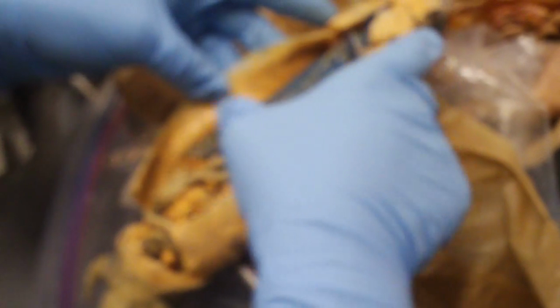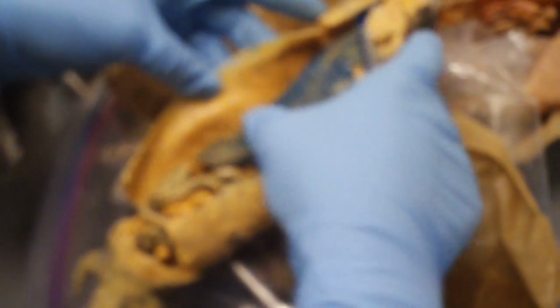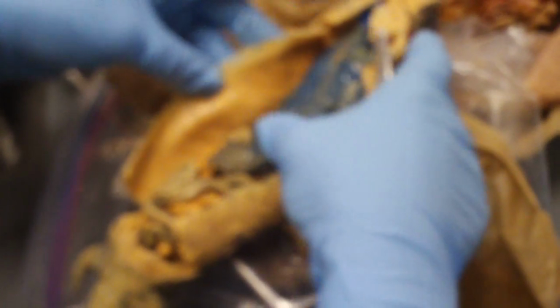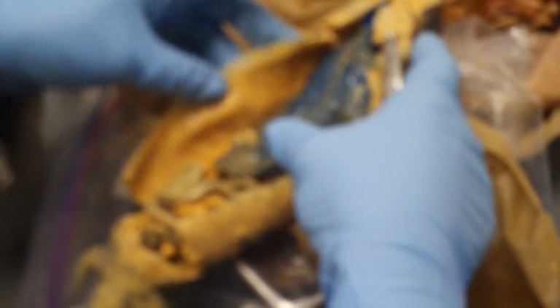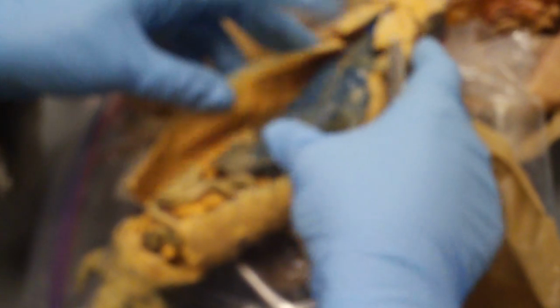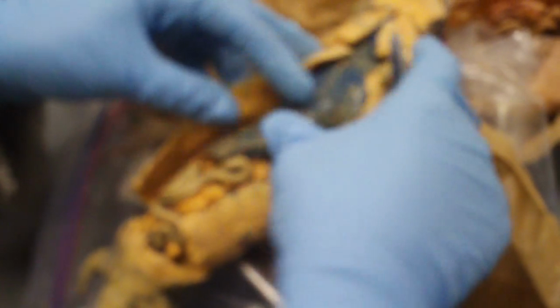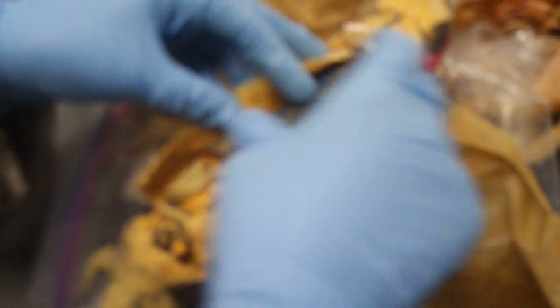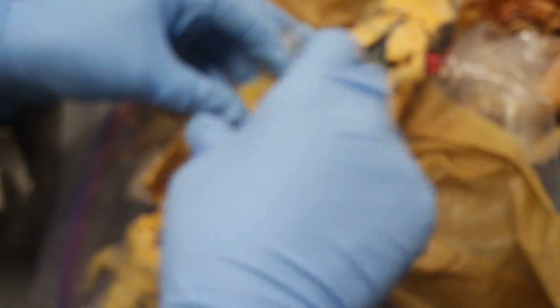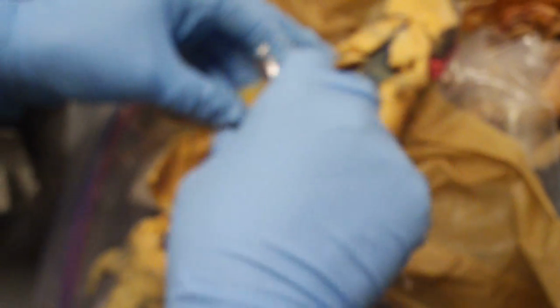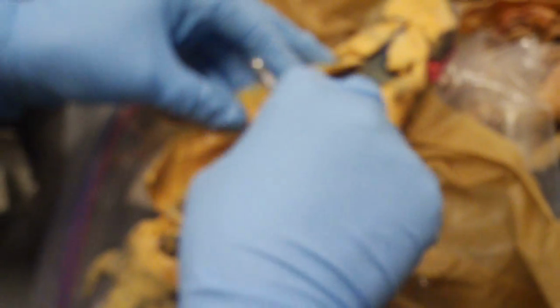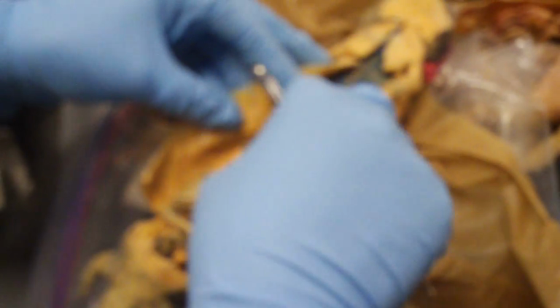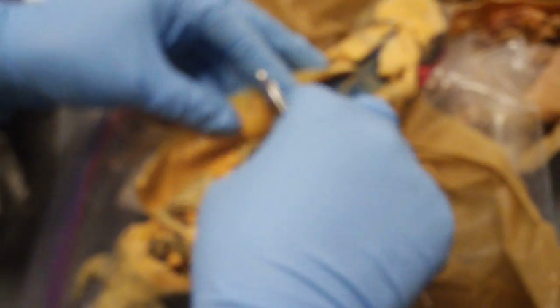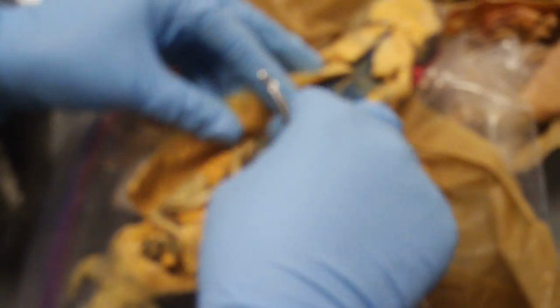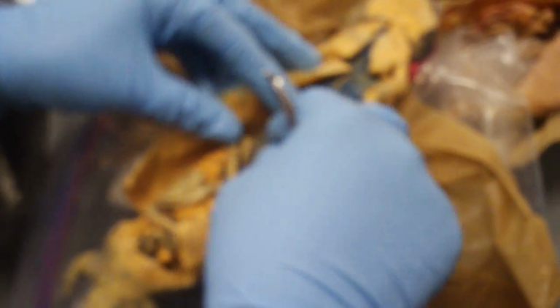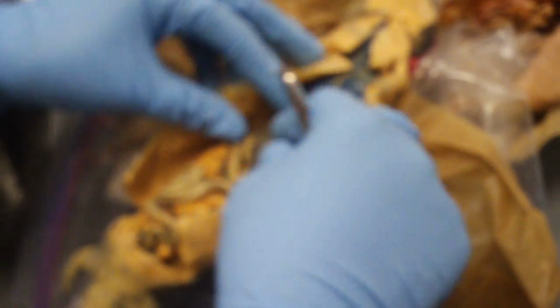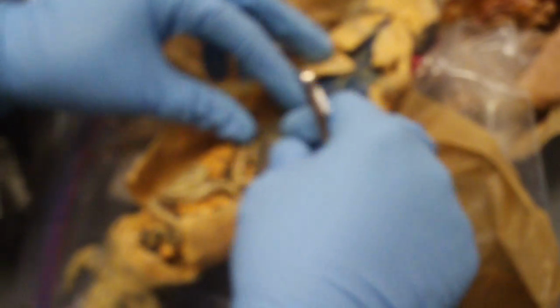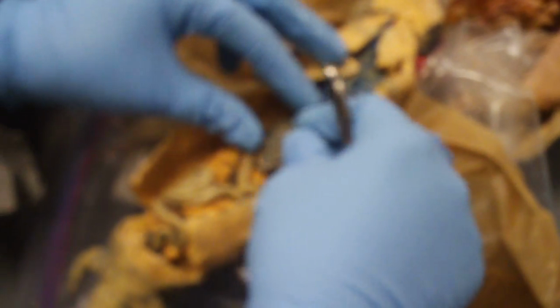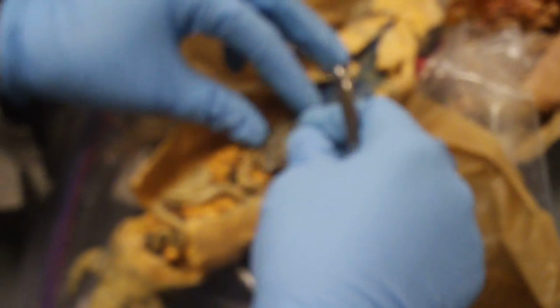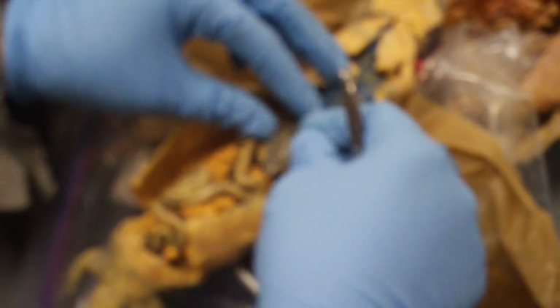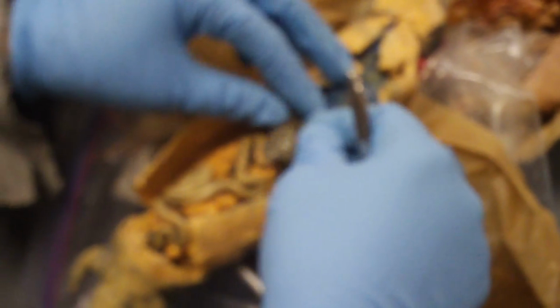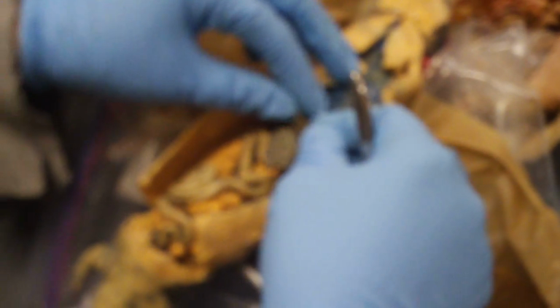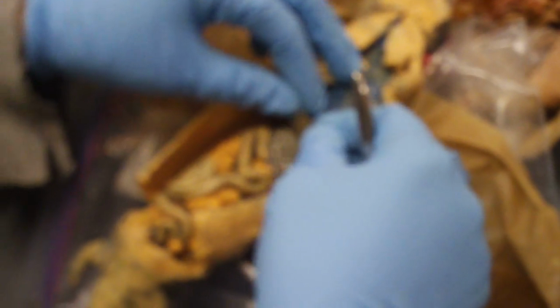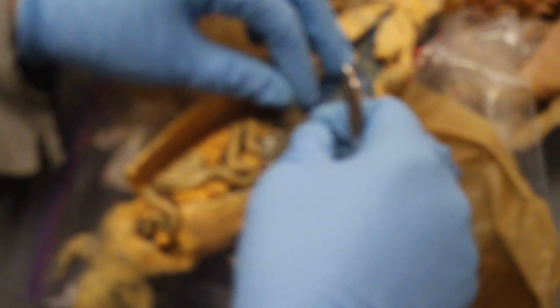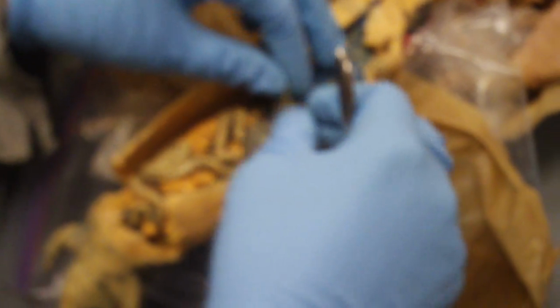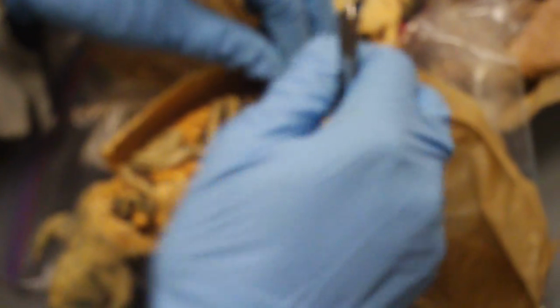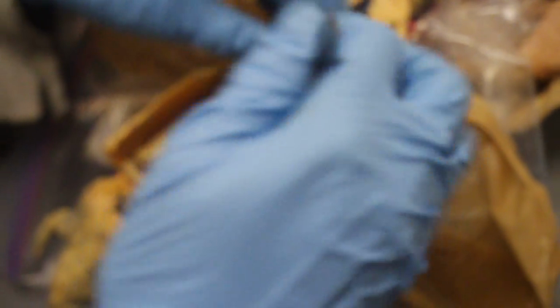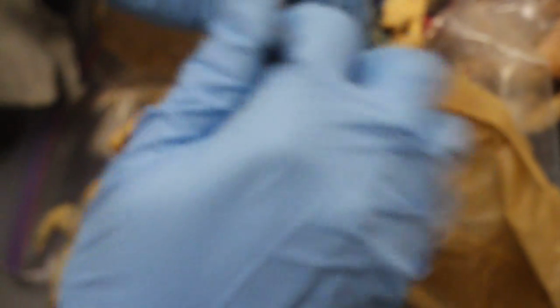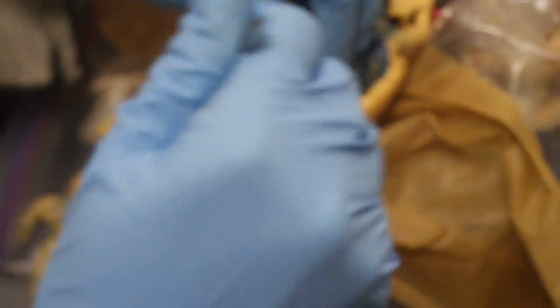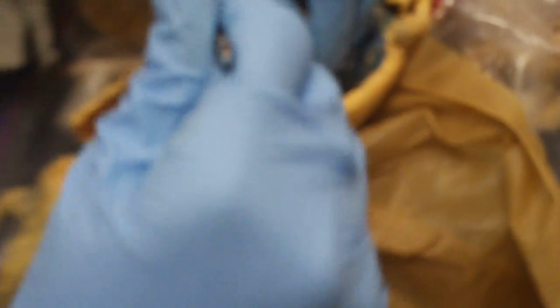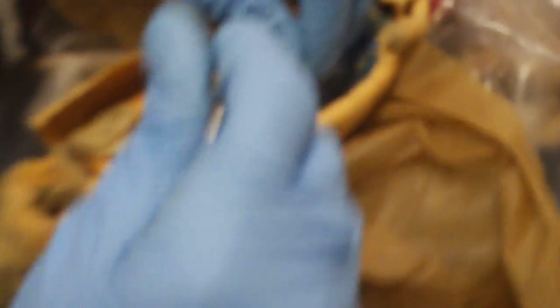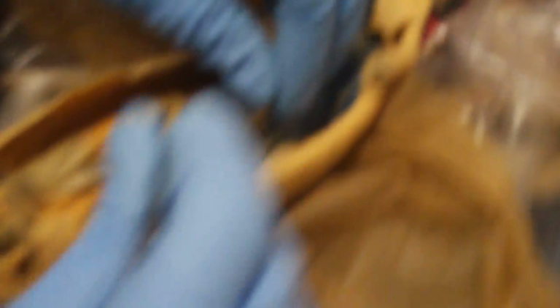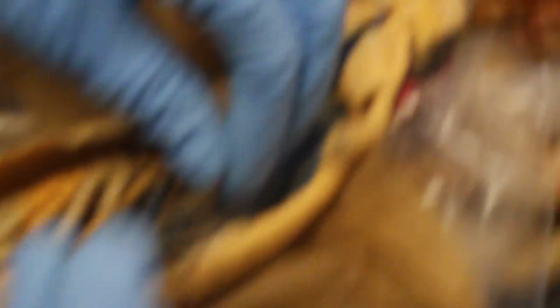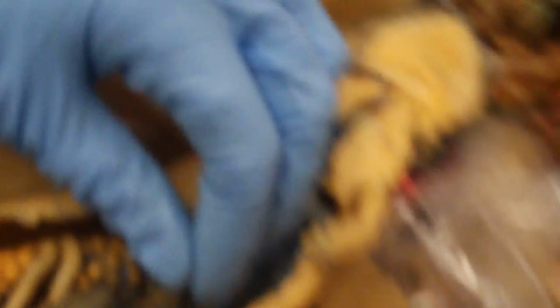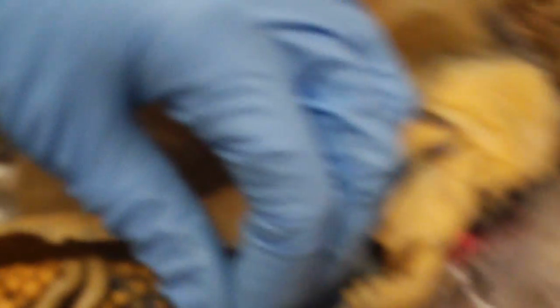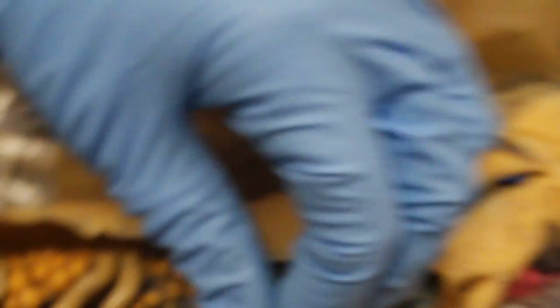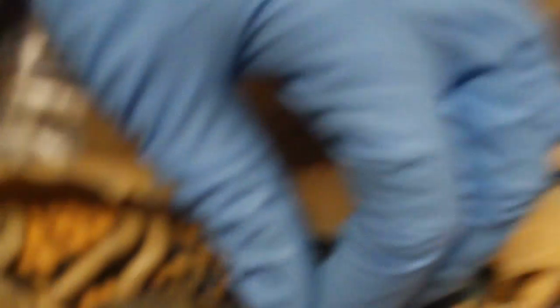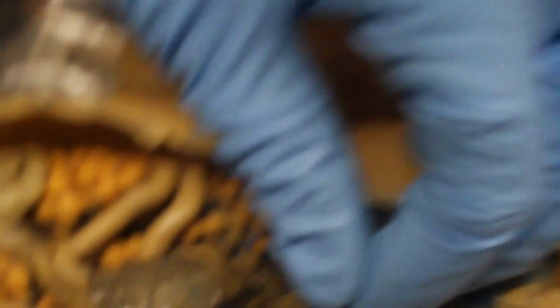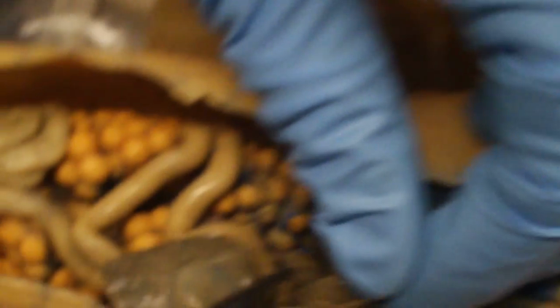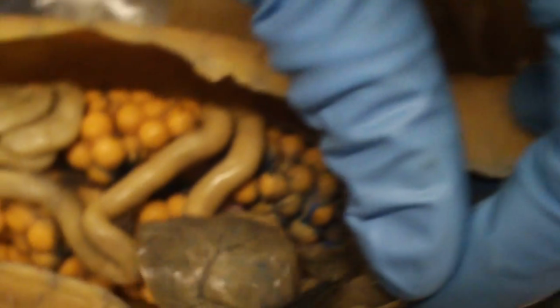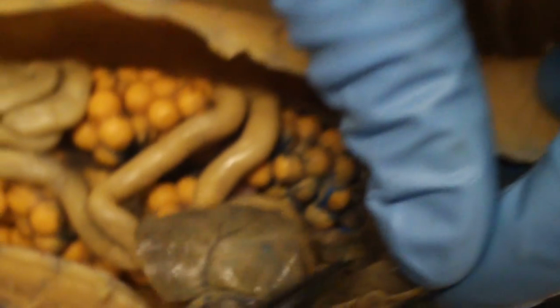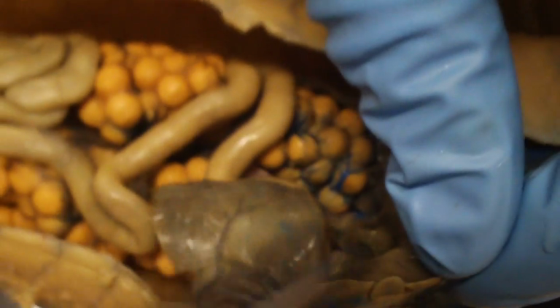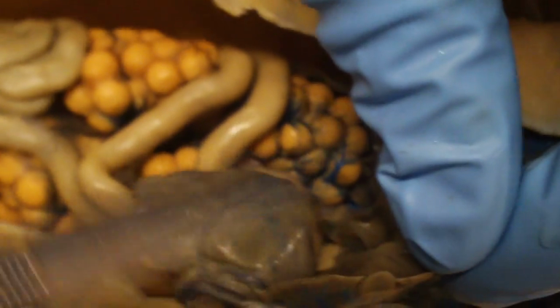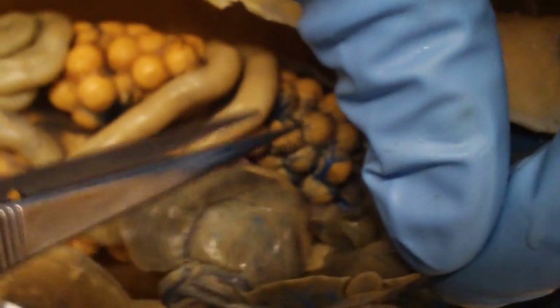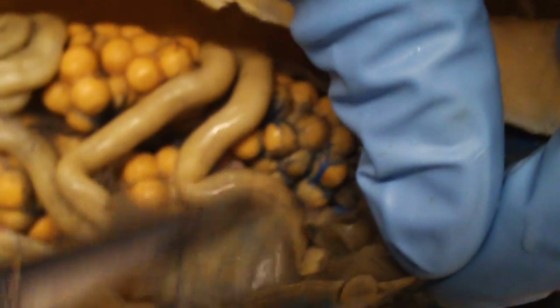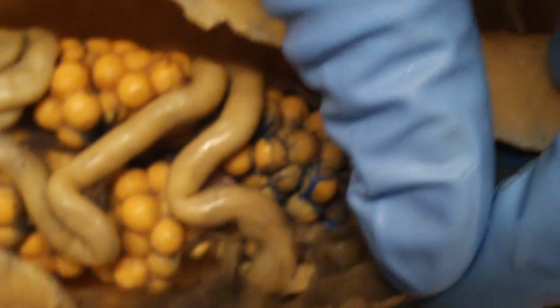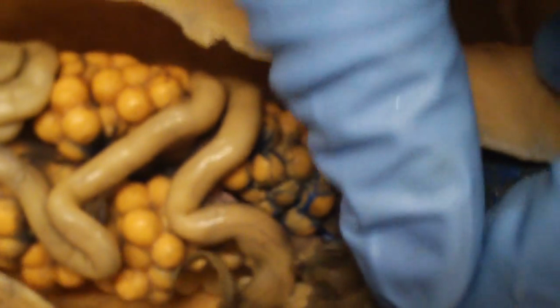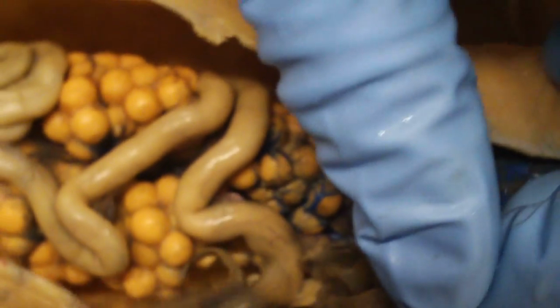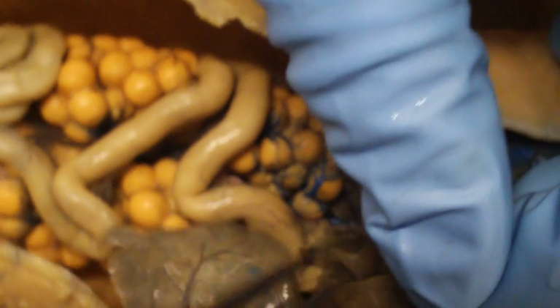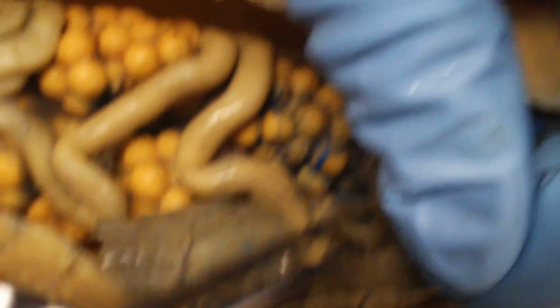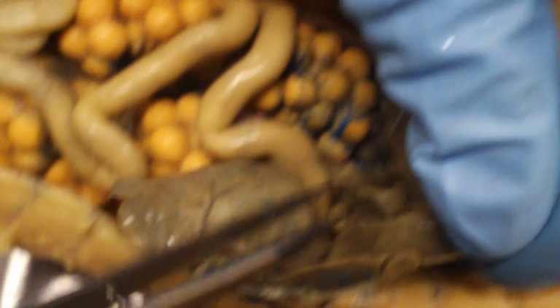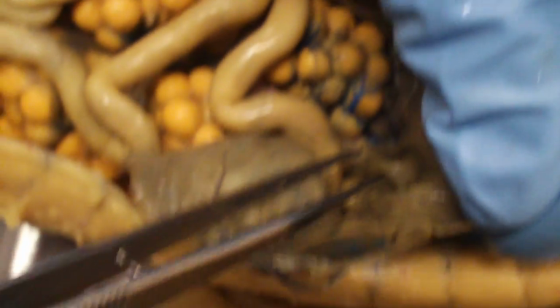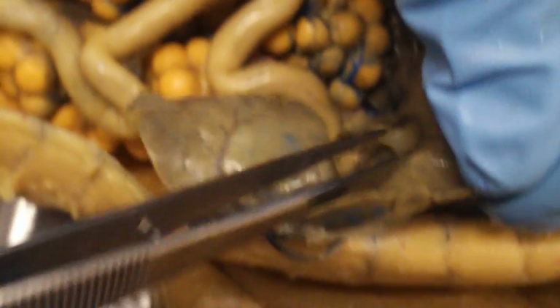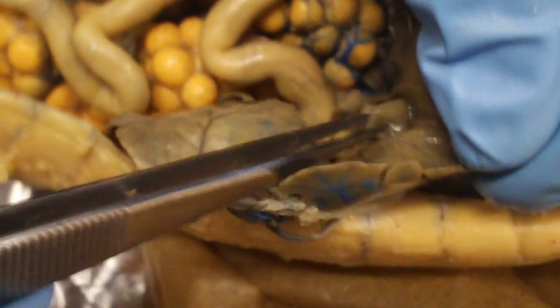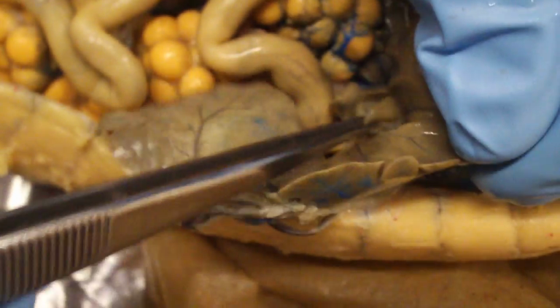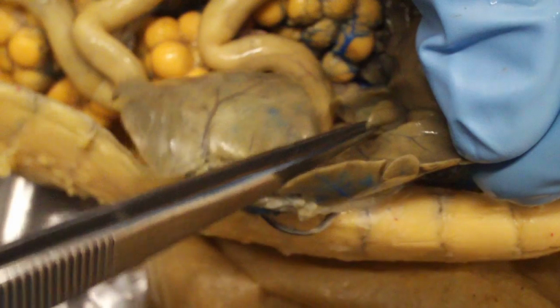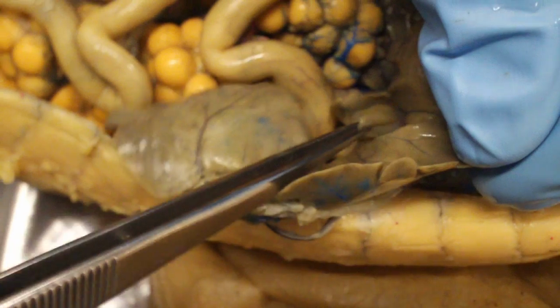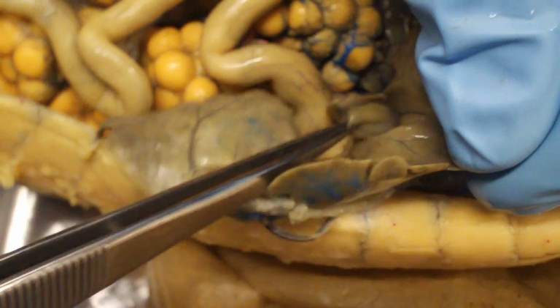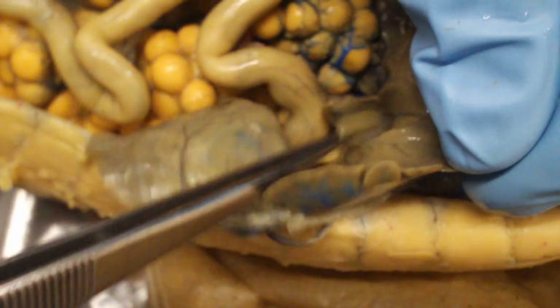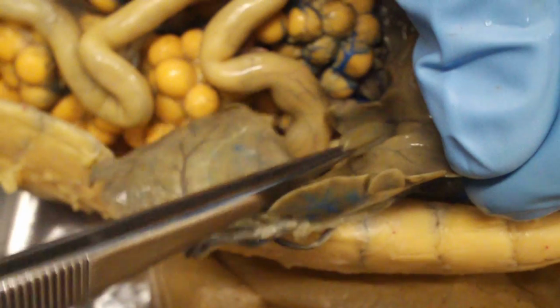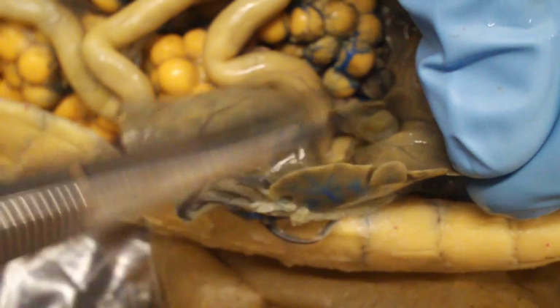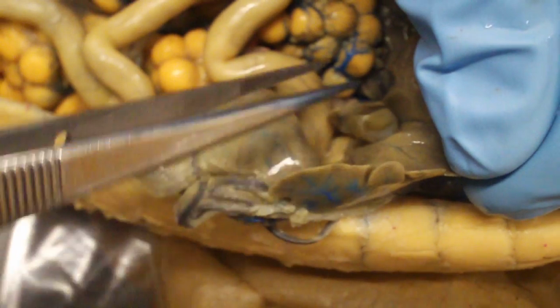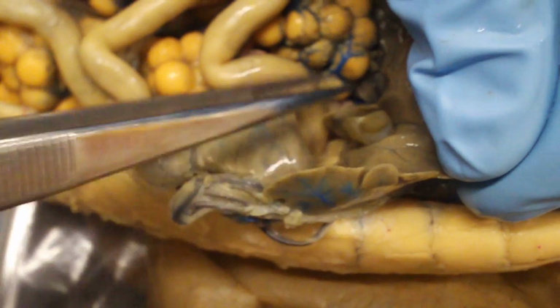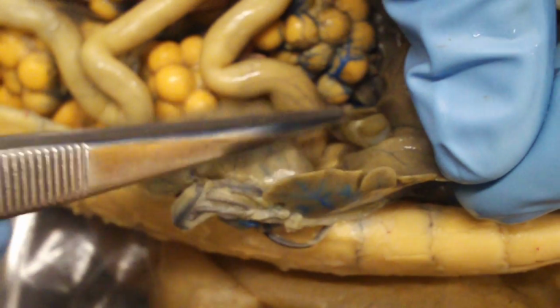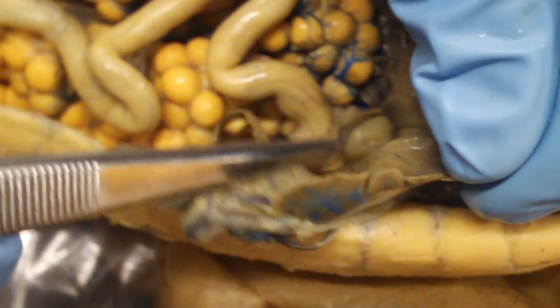Gallbladder — they have a gallbladder, right there. That little sack.